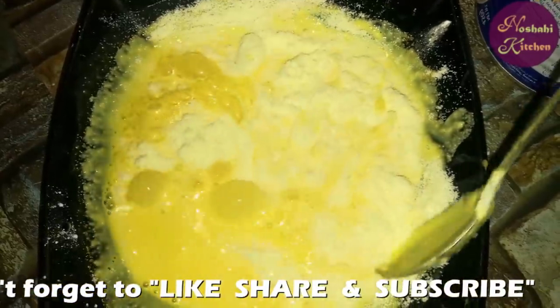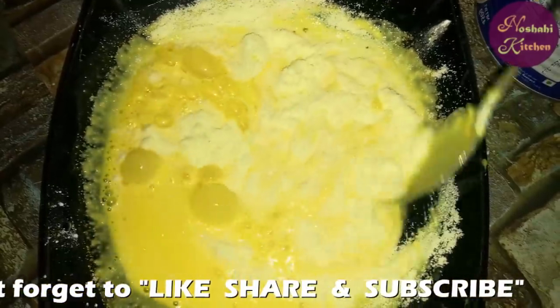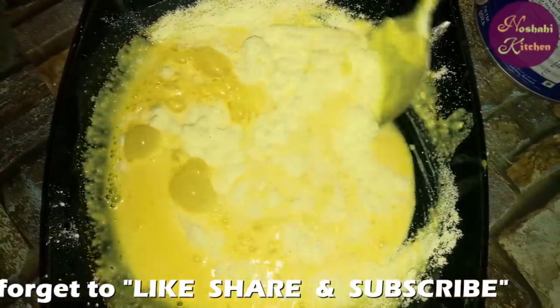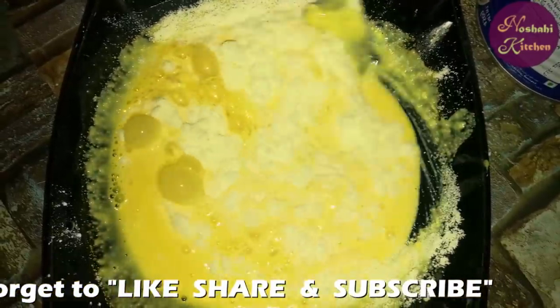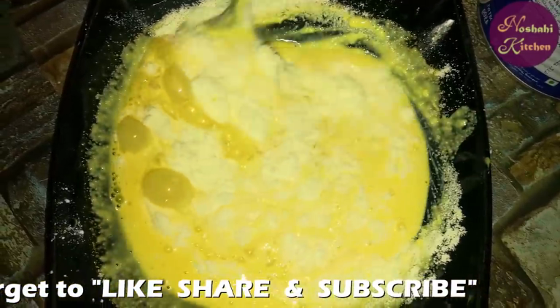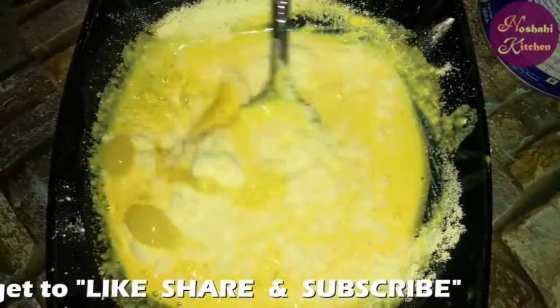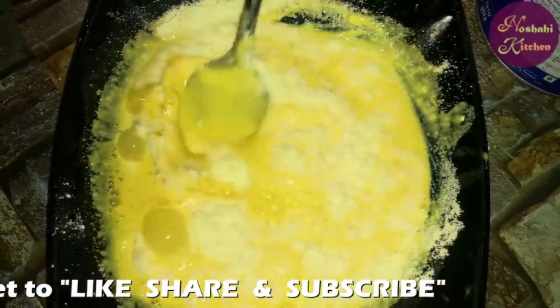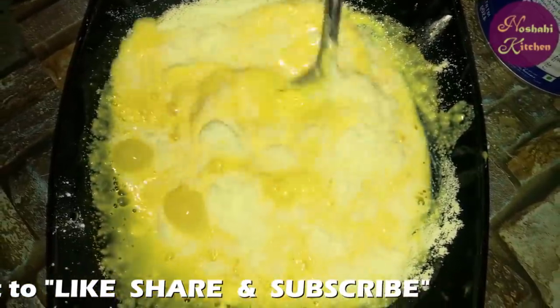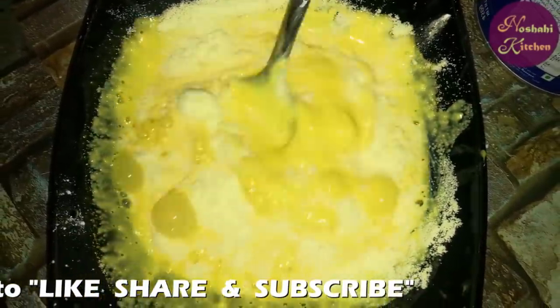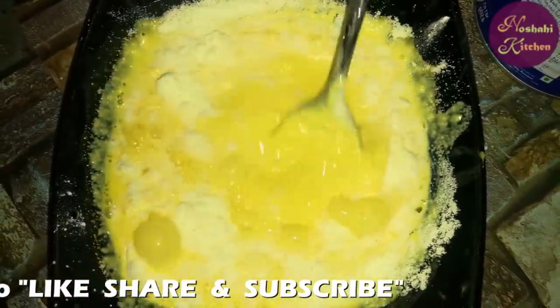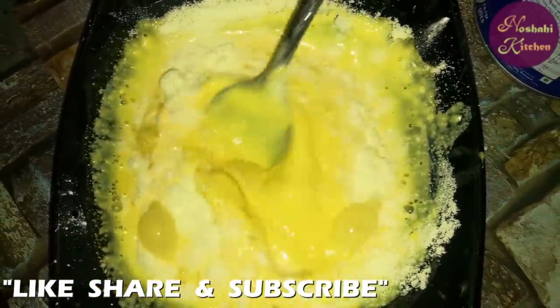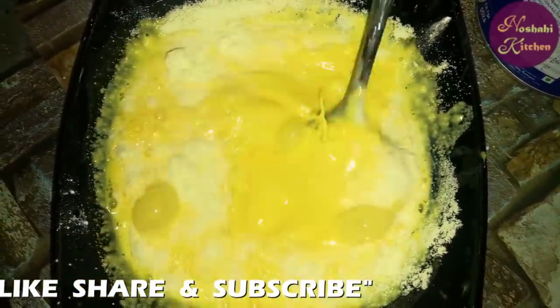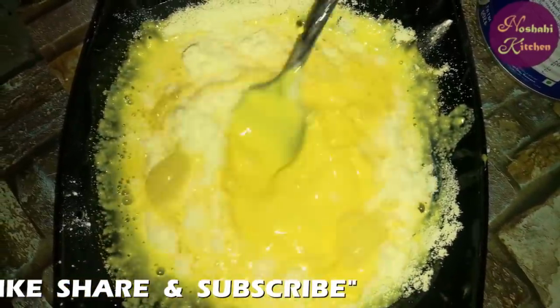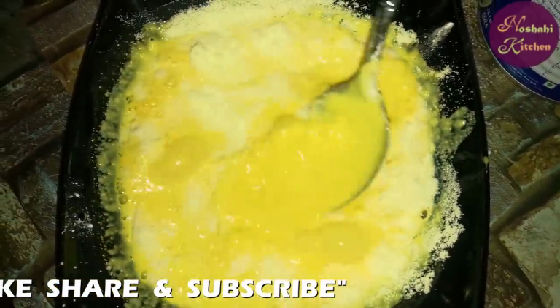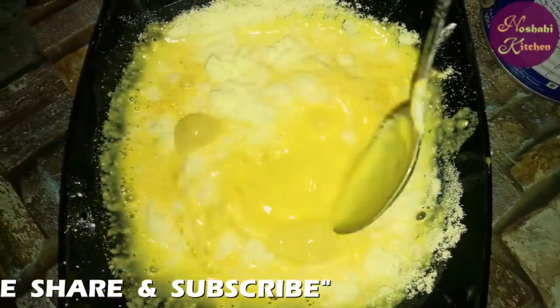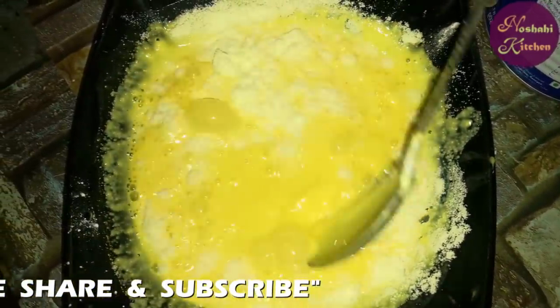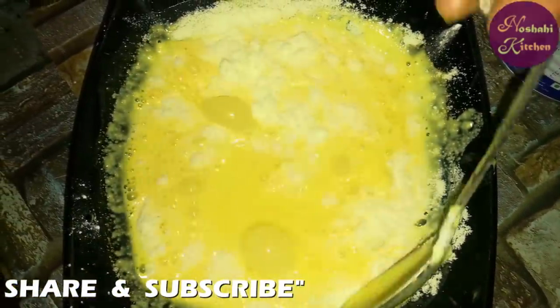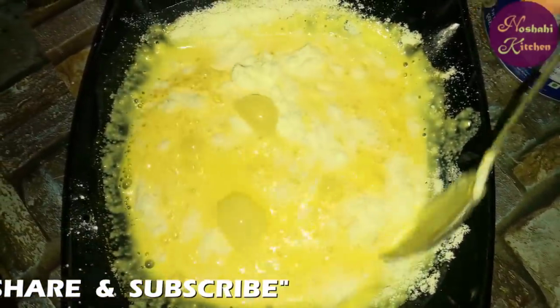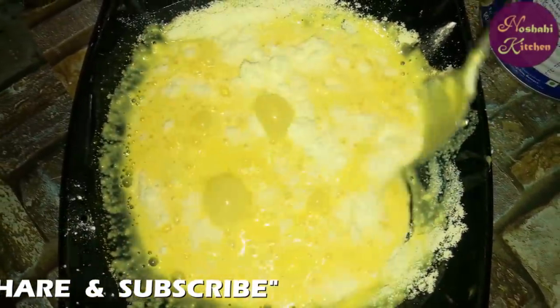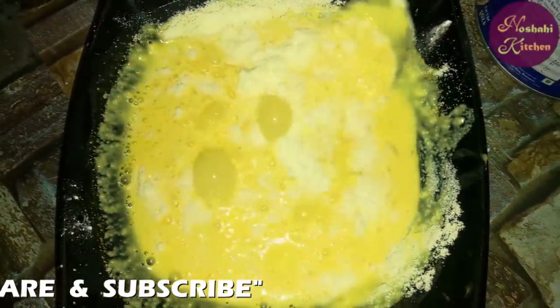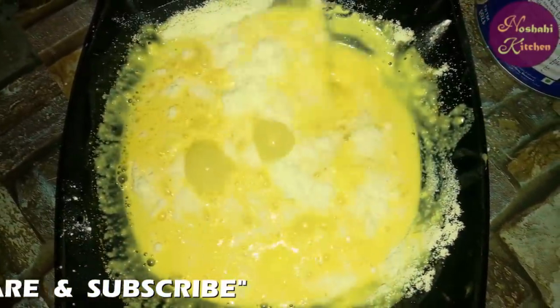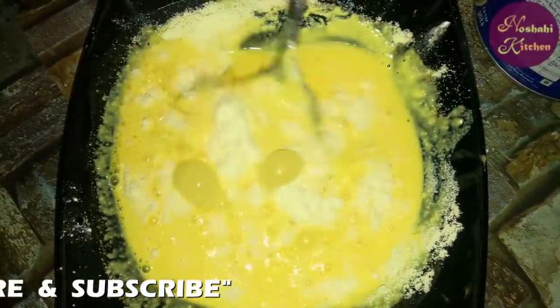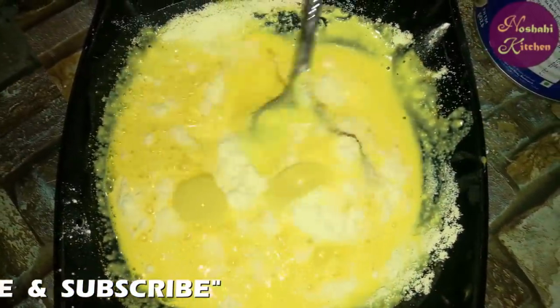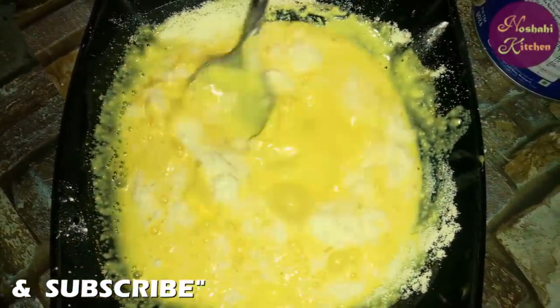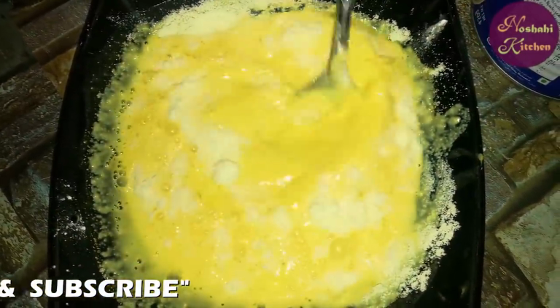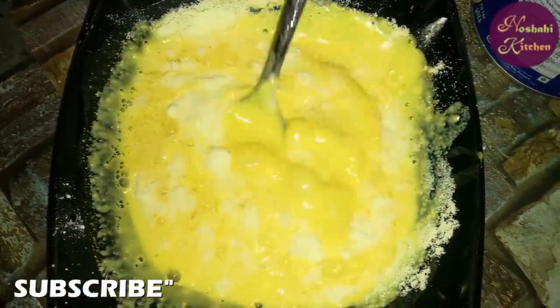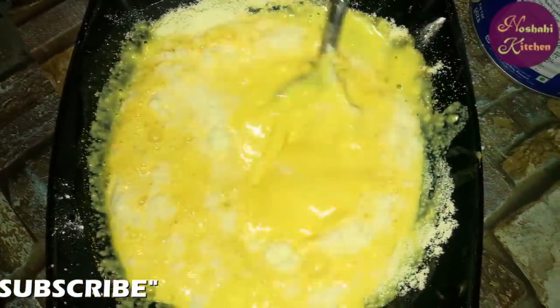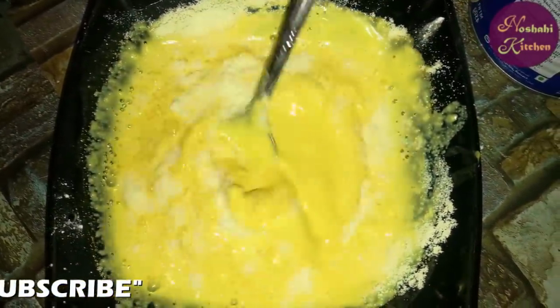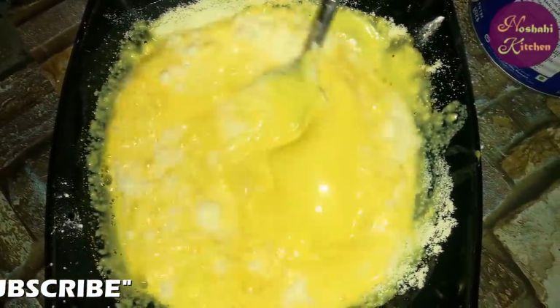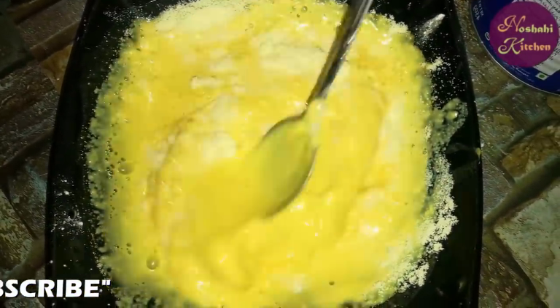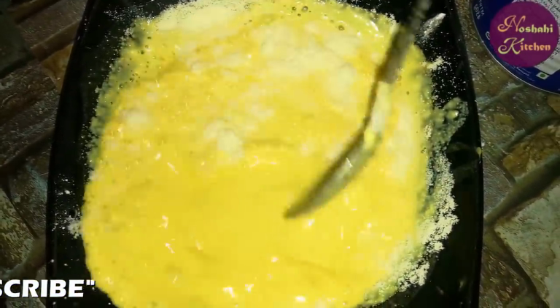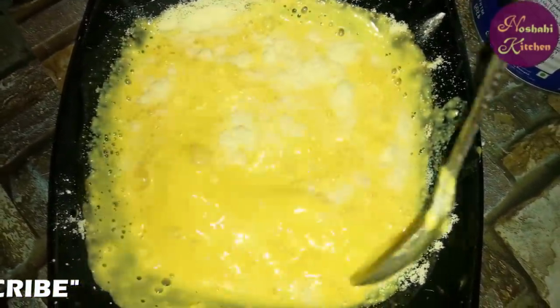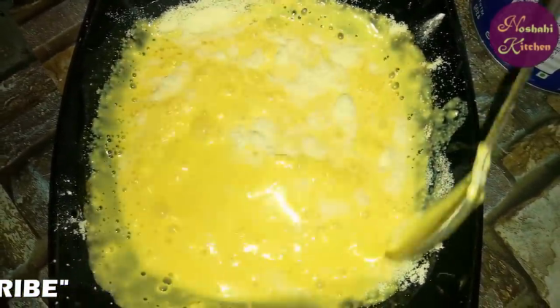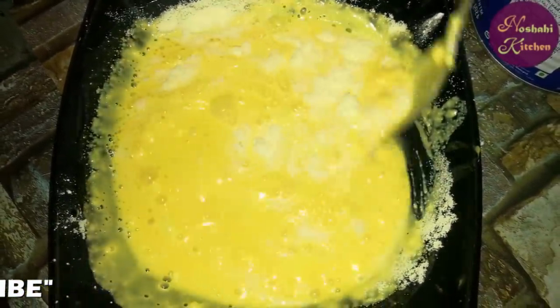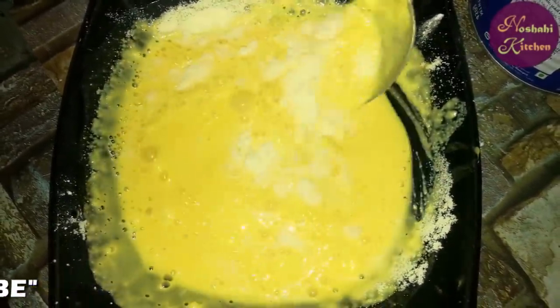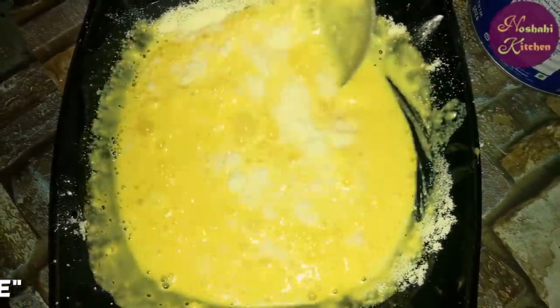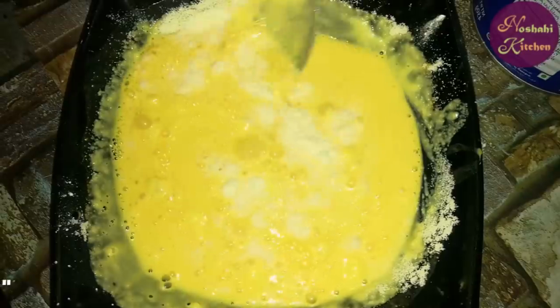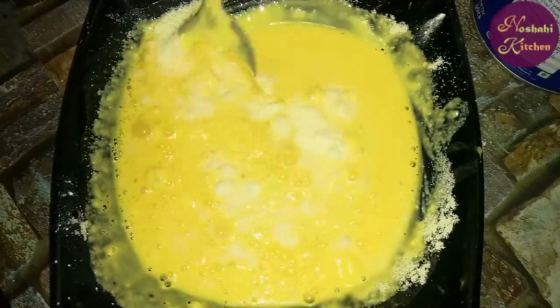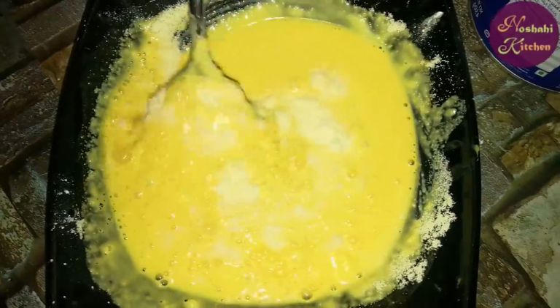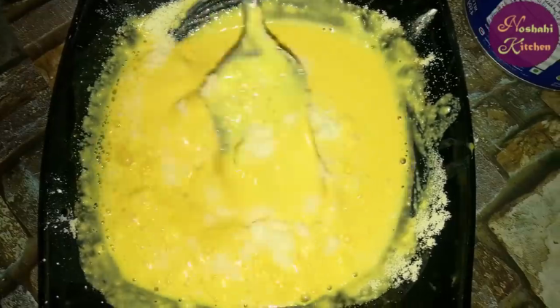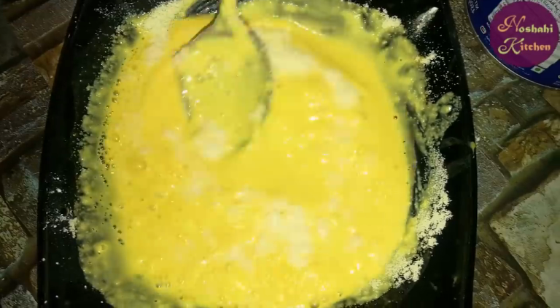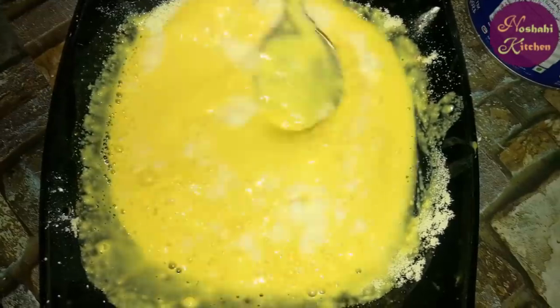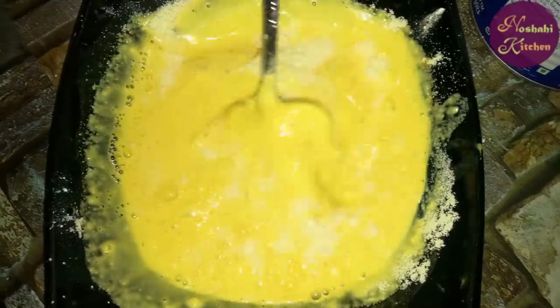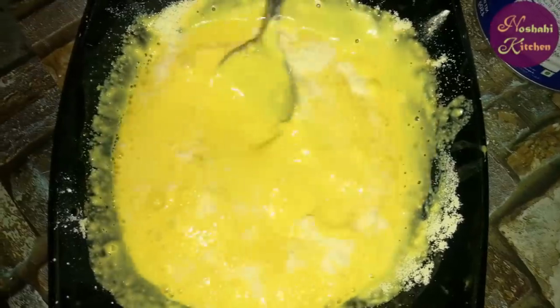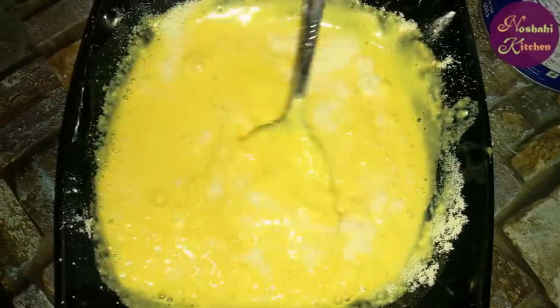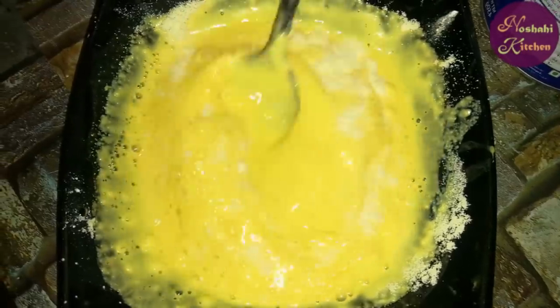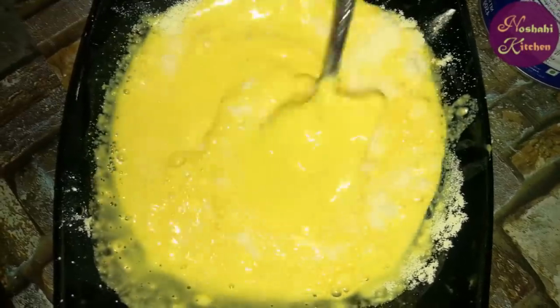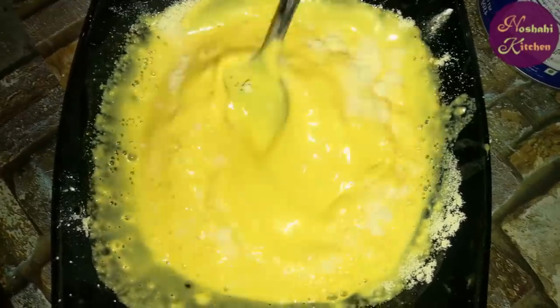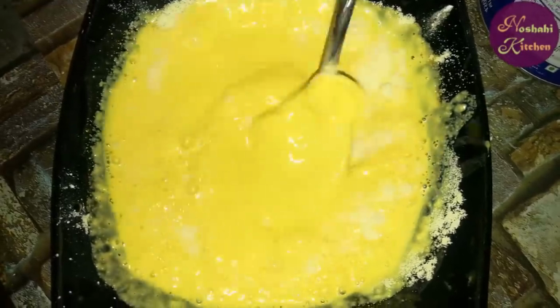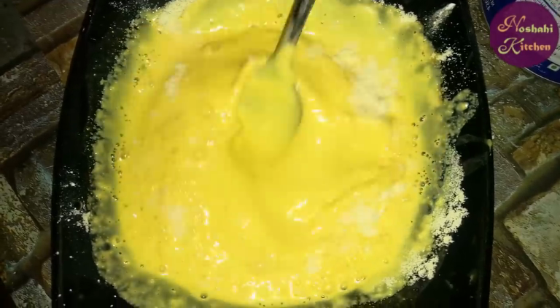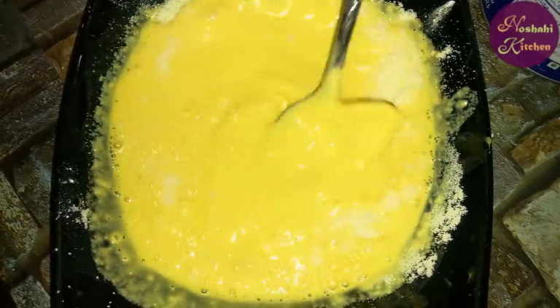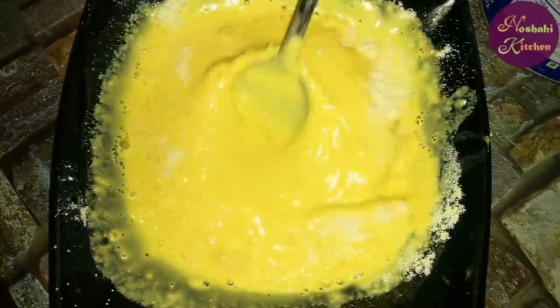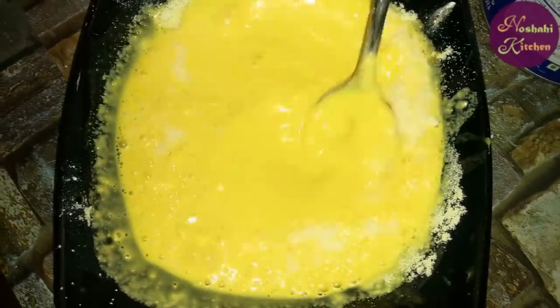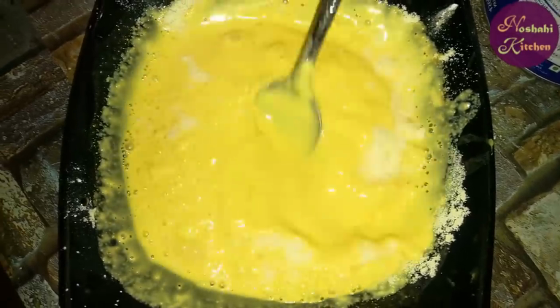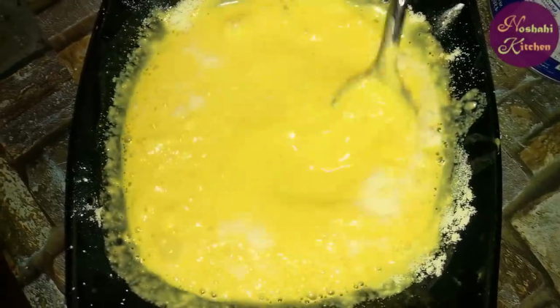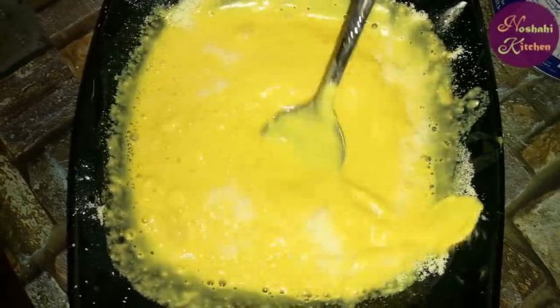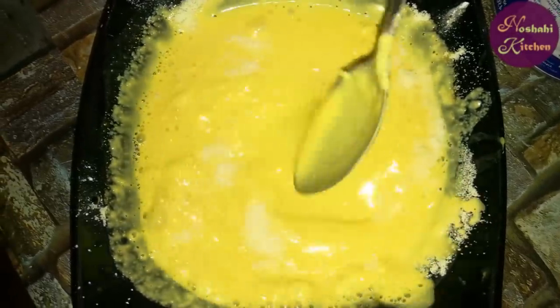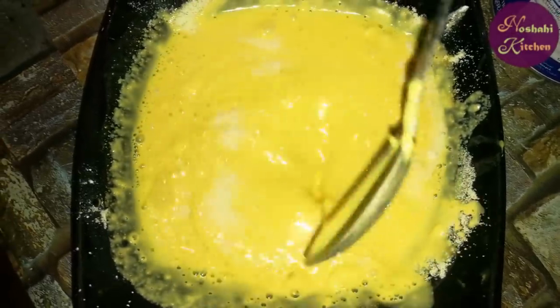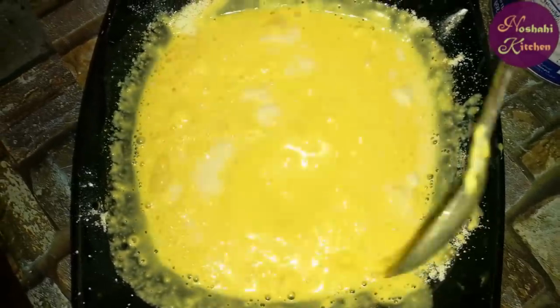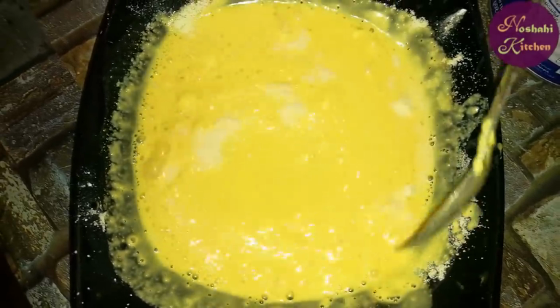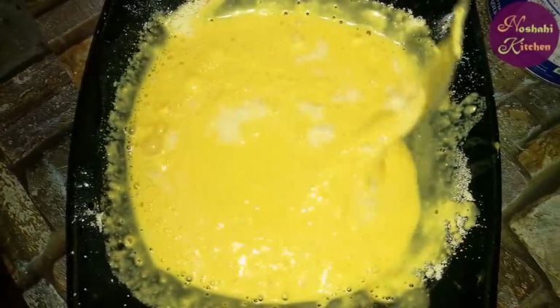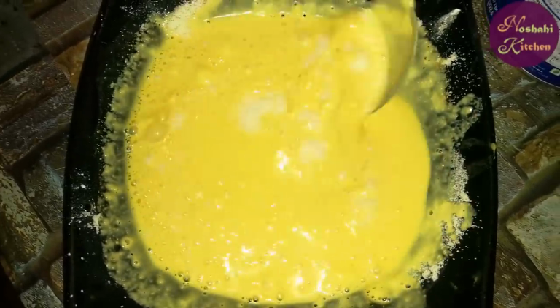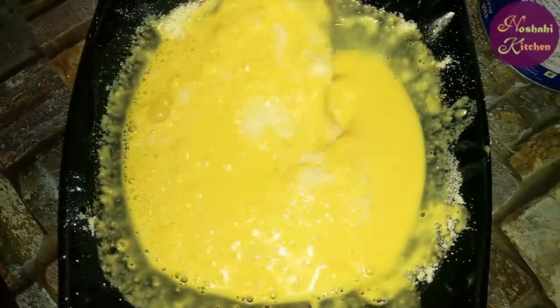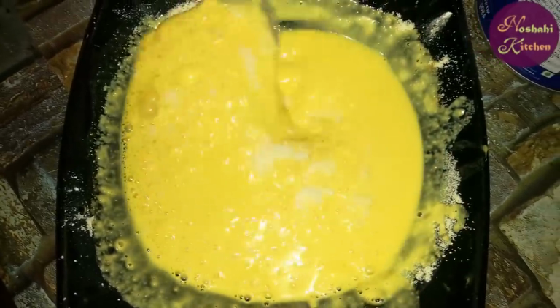Because we don't use cream or anything, we will get the texture from the milk powder.